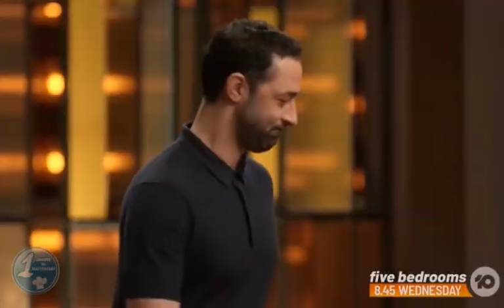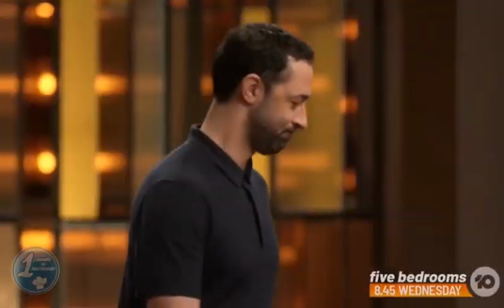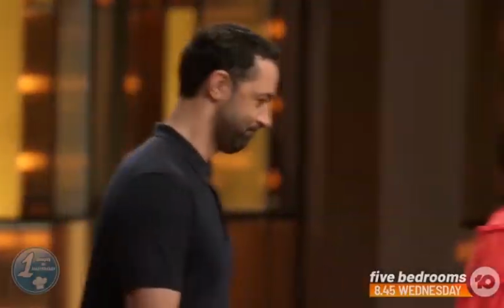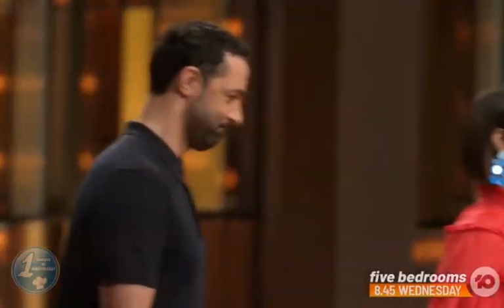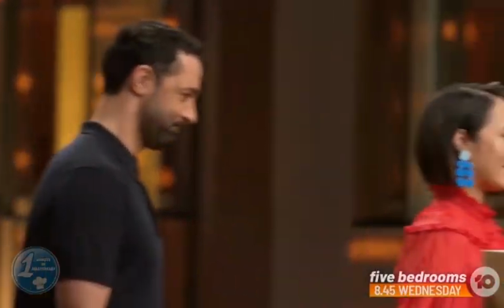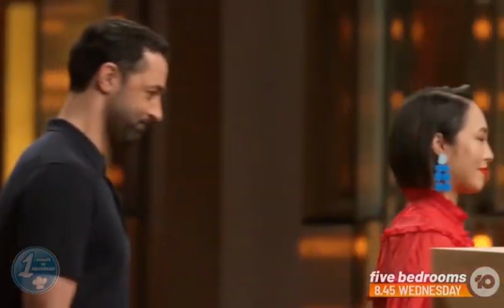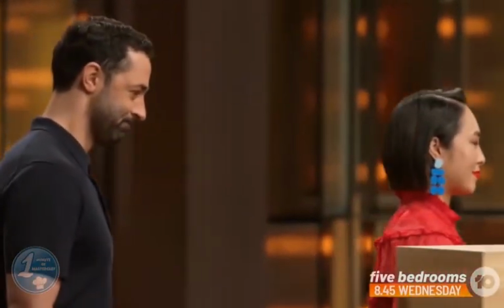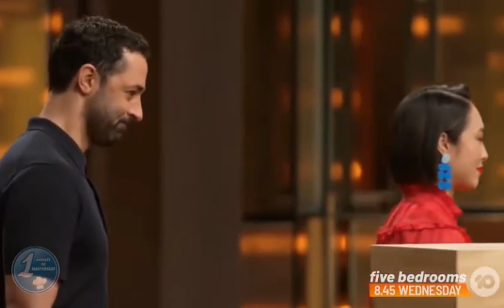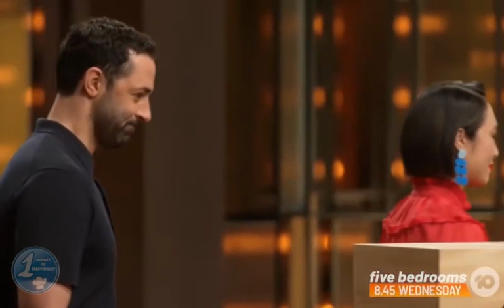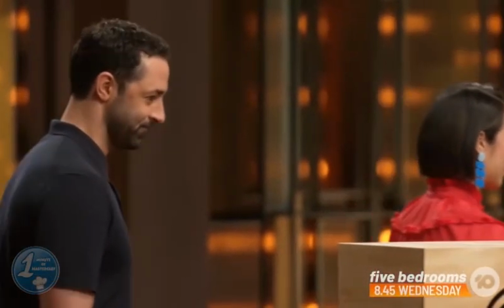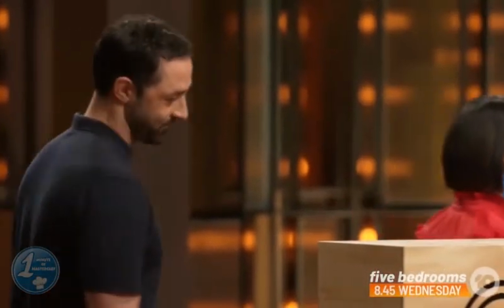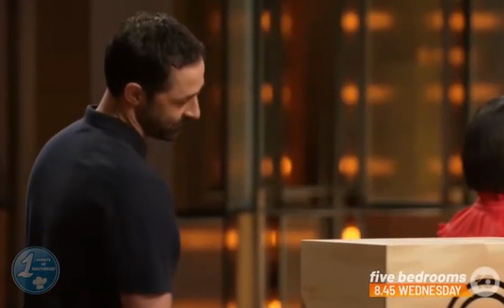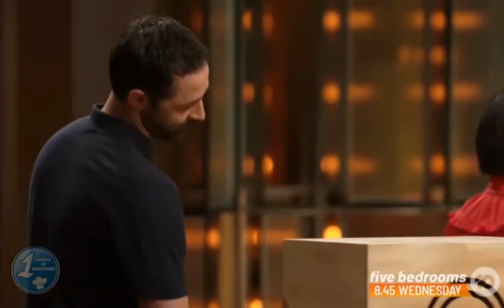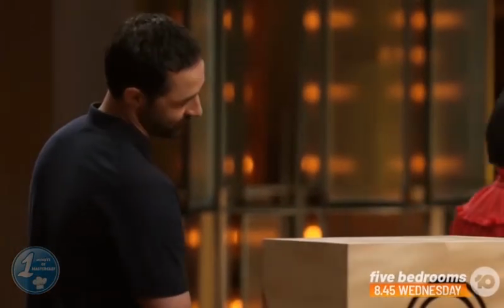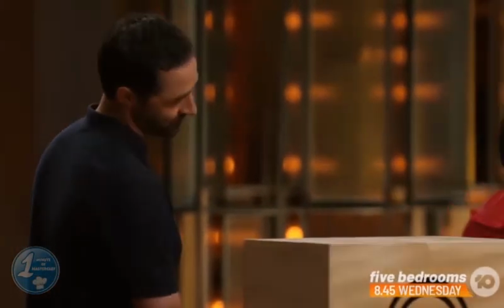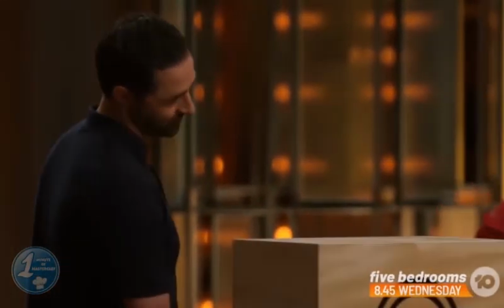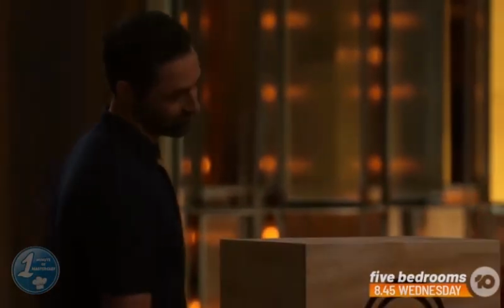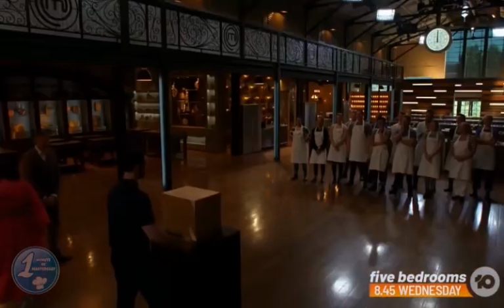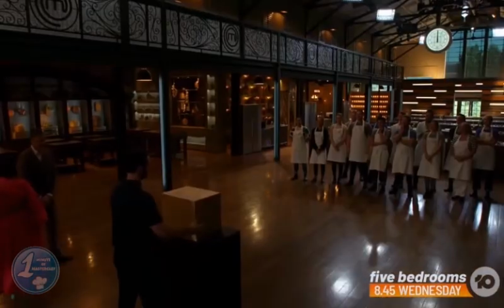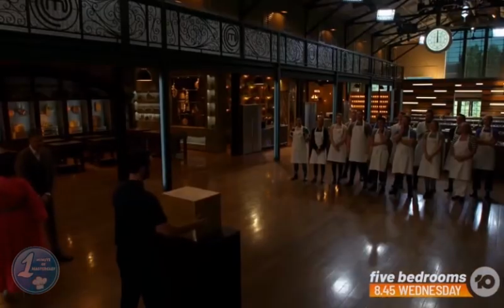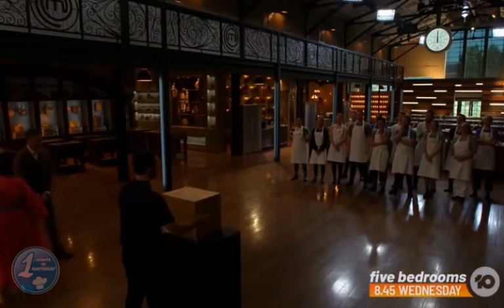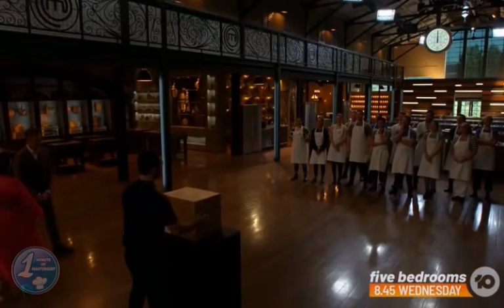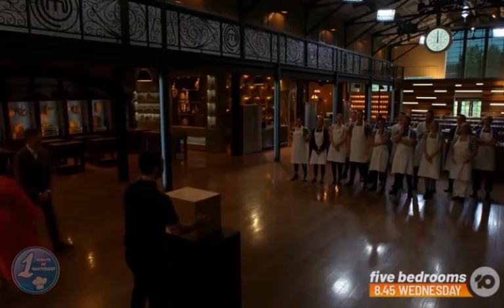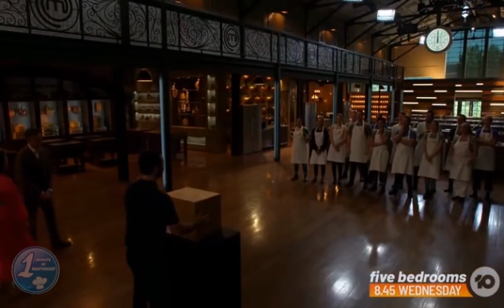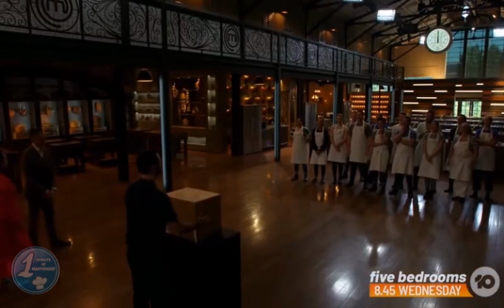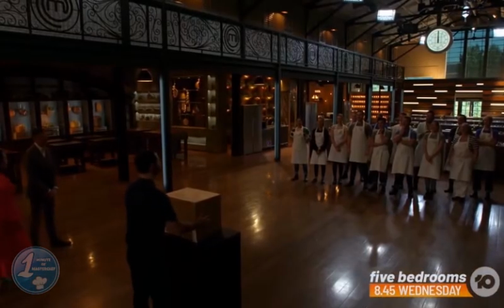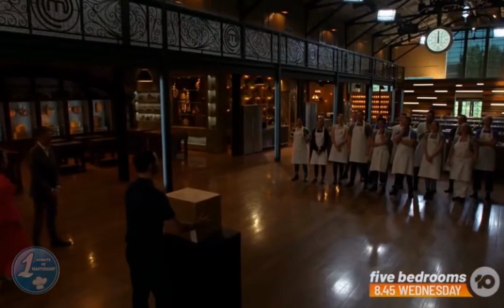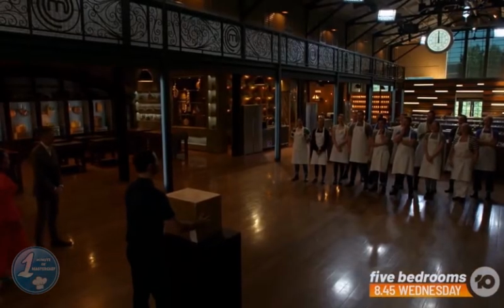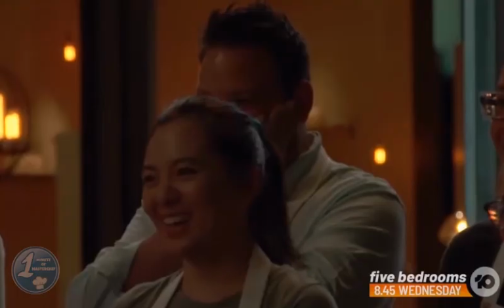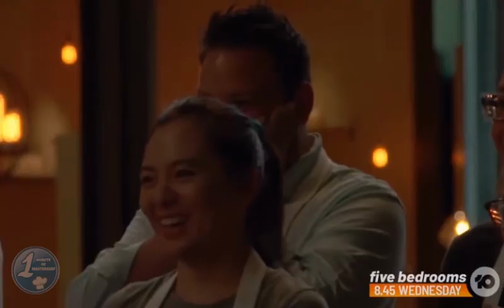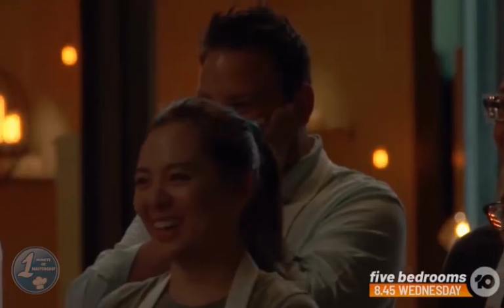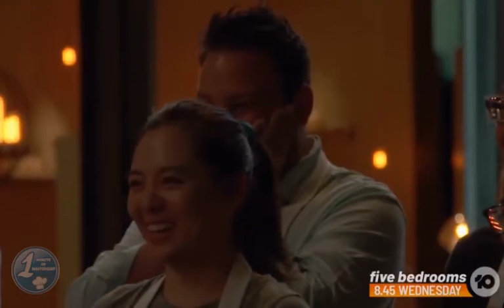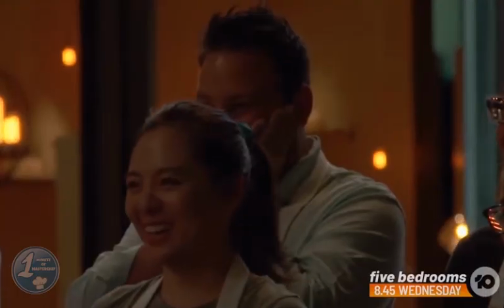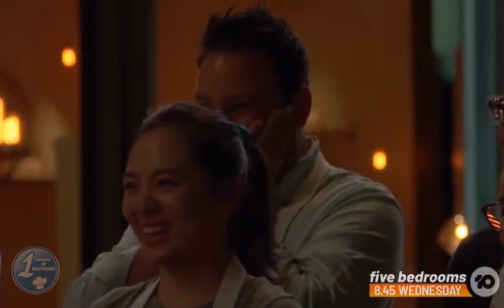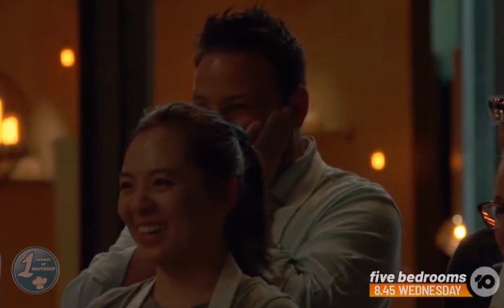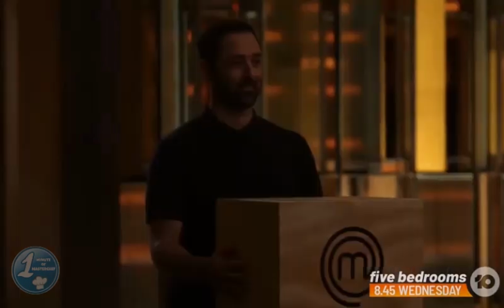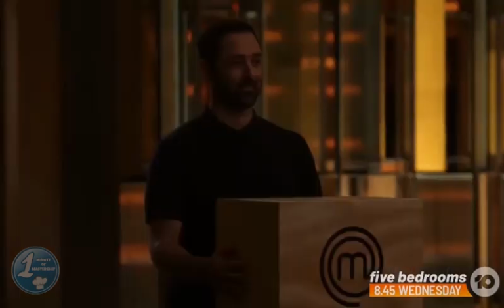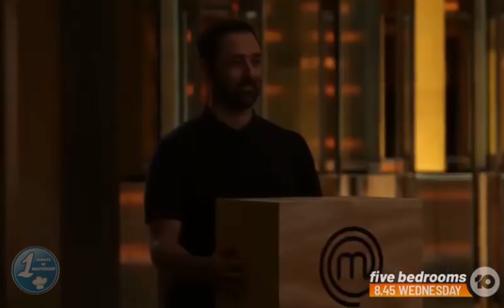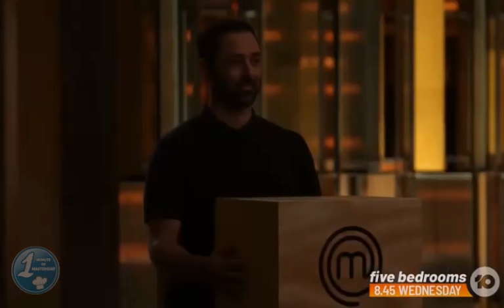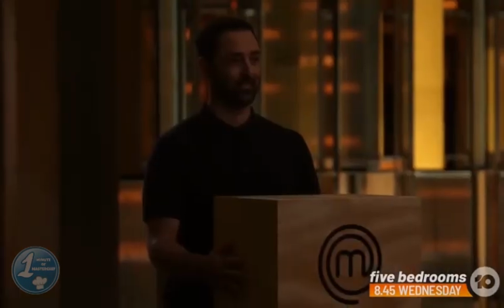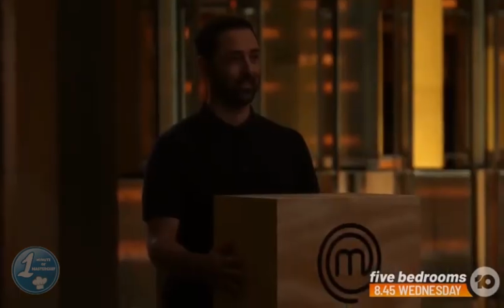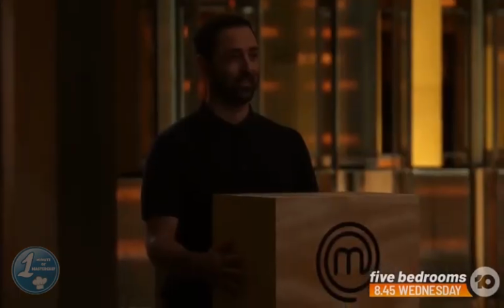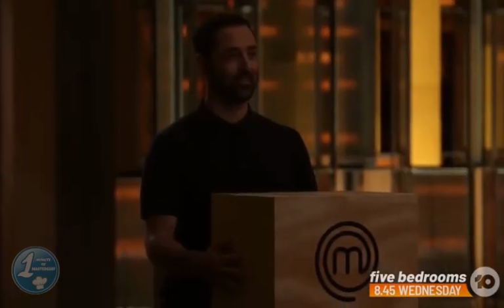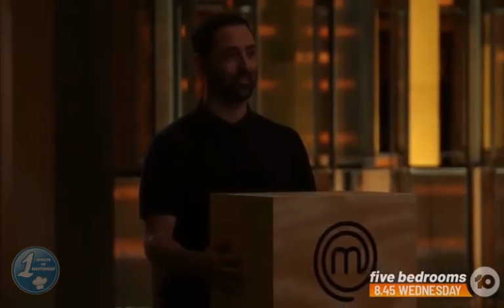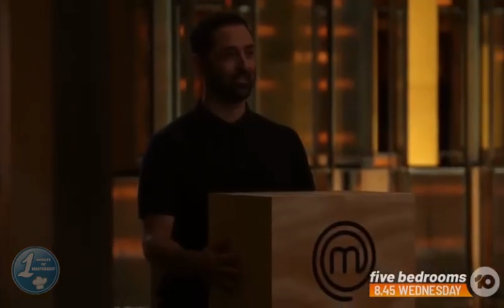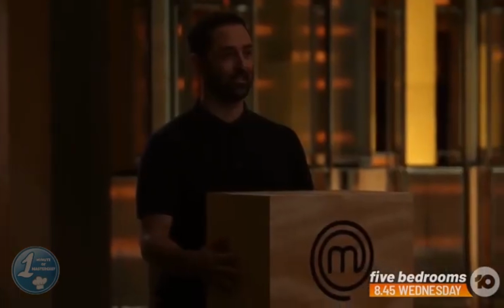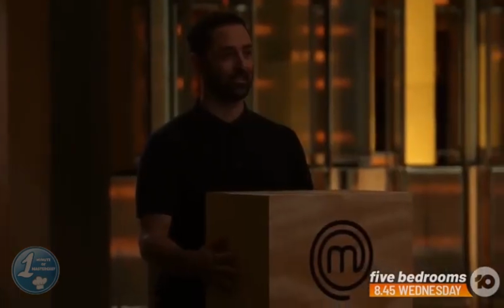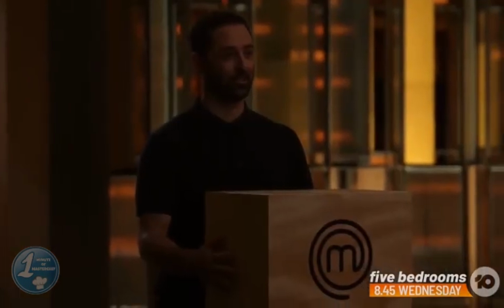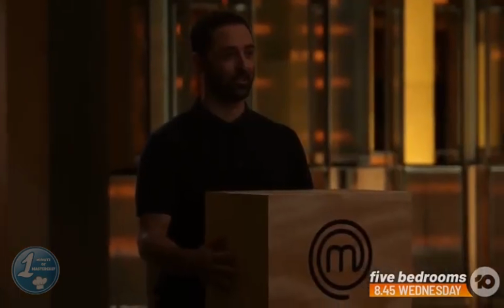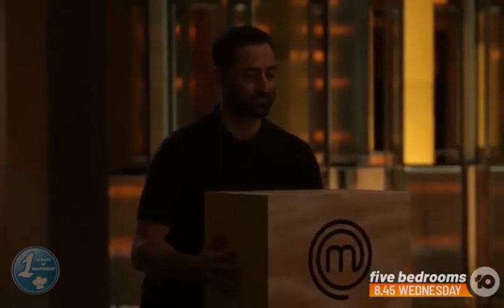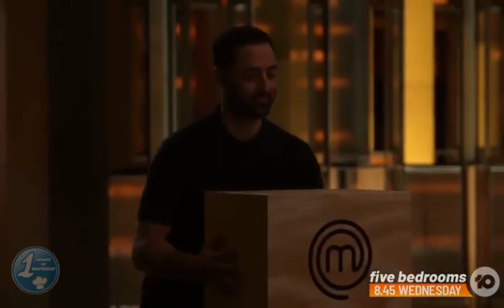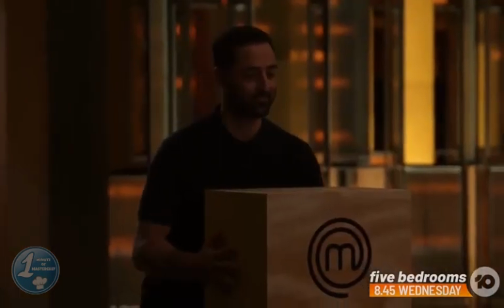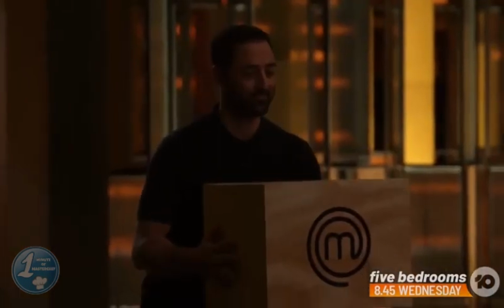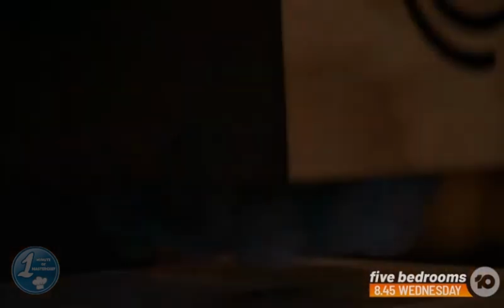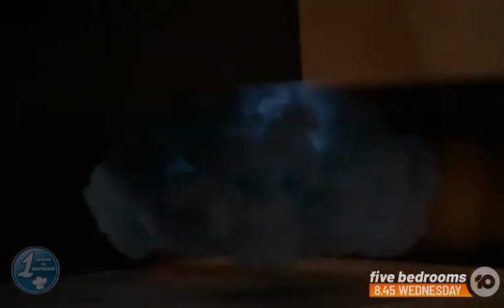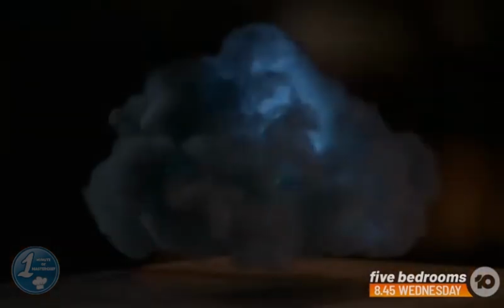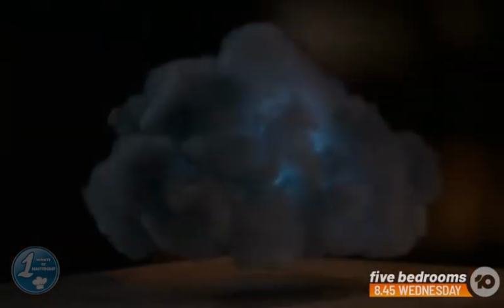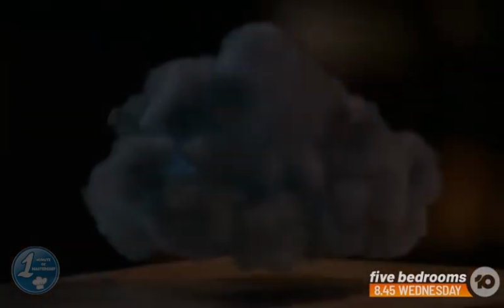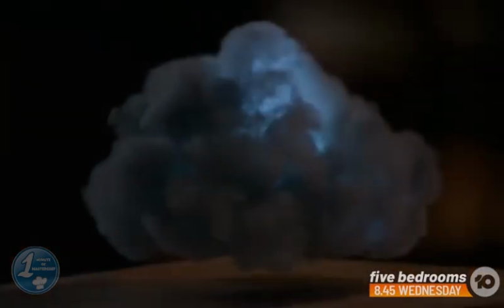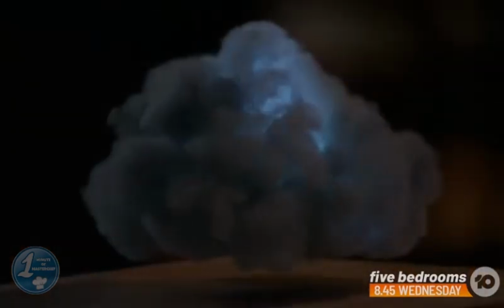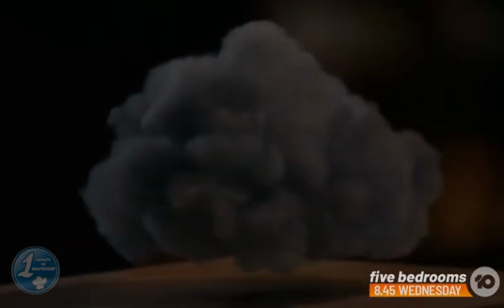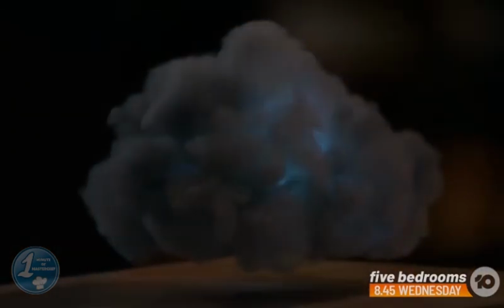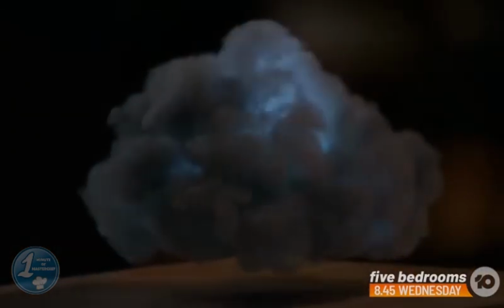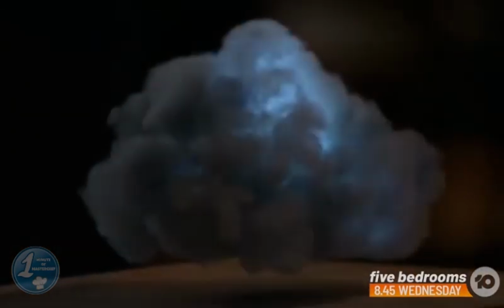Andy Allen was ready to lift the box as the light went off, and they were very intrigued about what was inside. Andy lifted the box and revealed its contents.